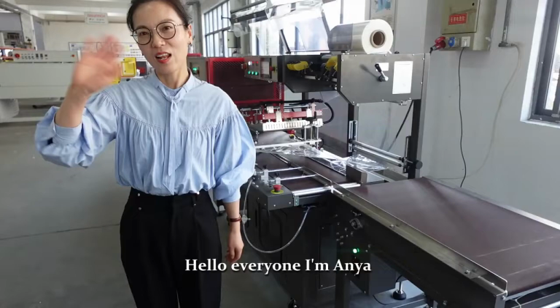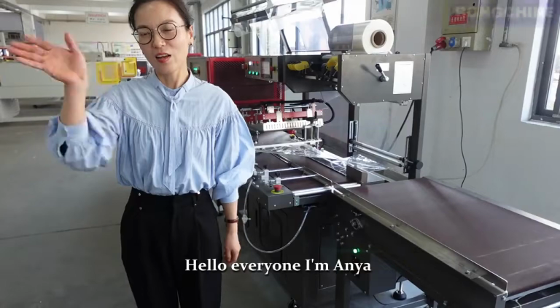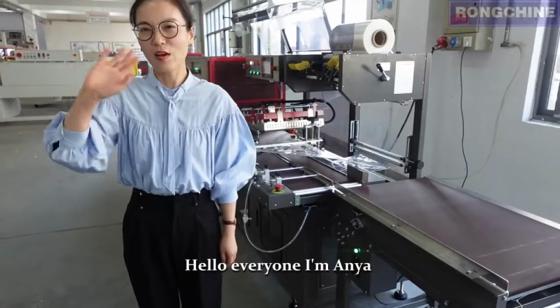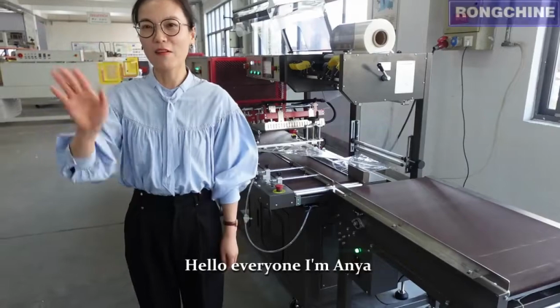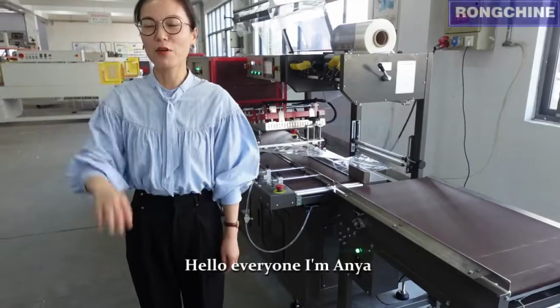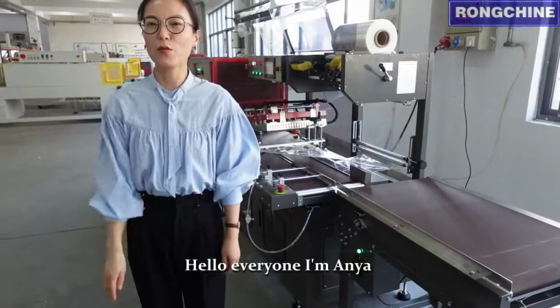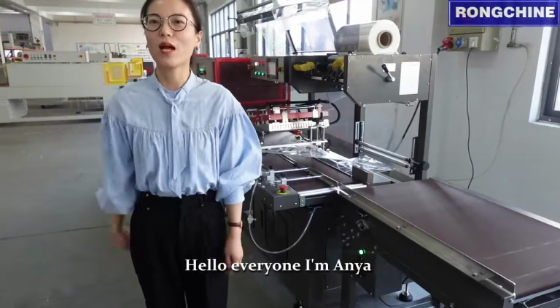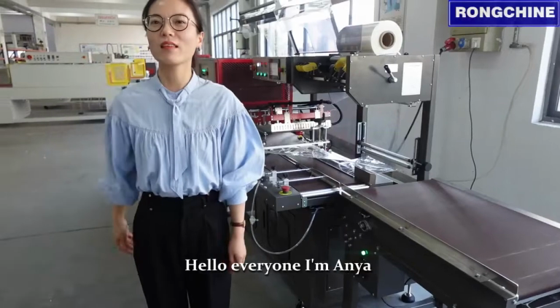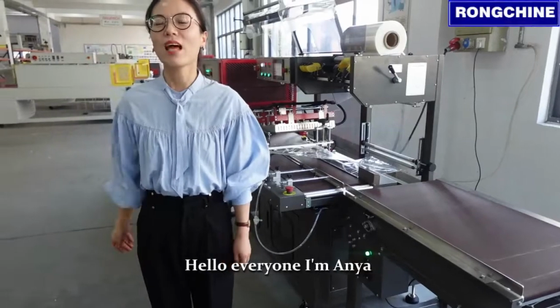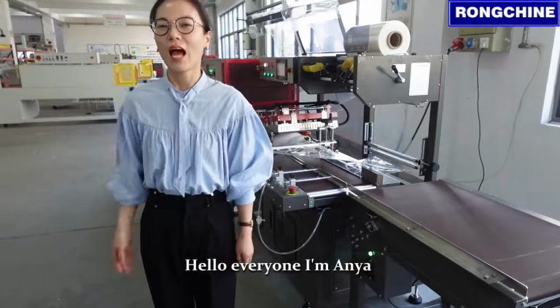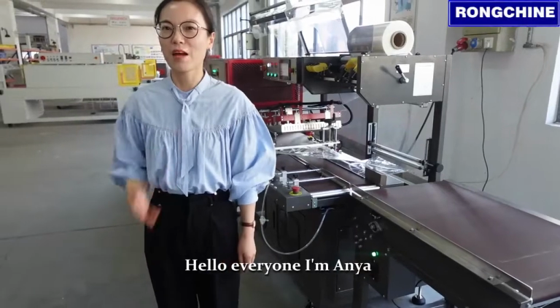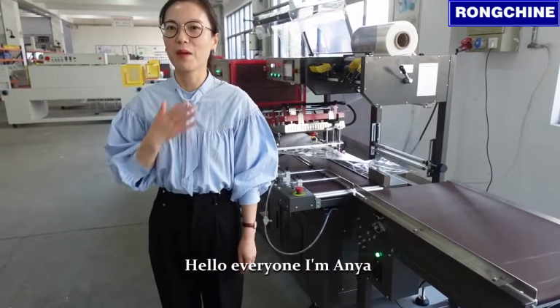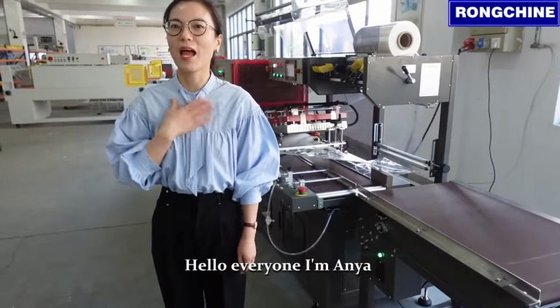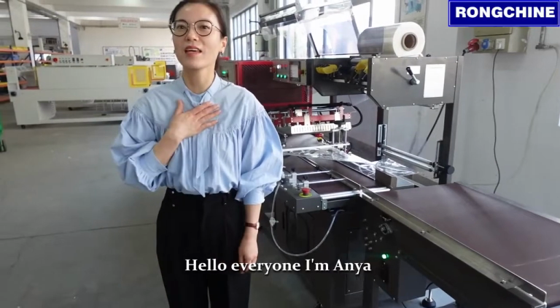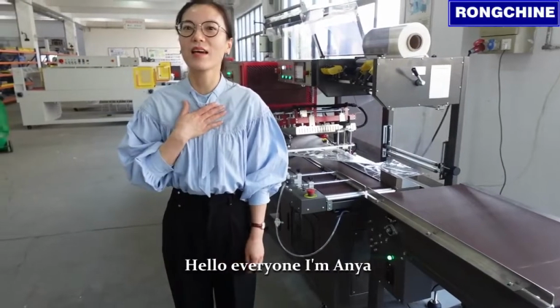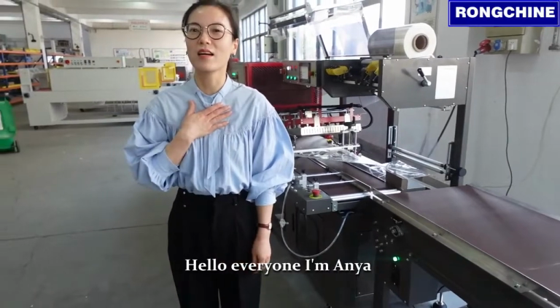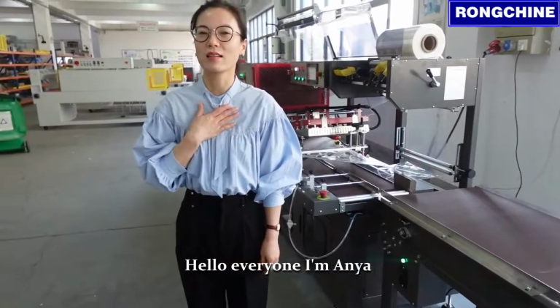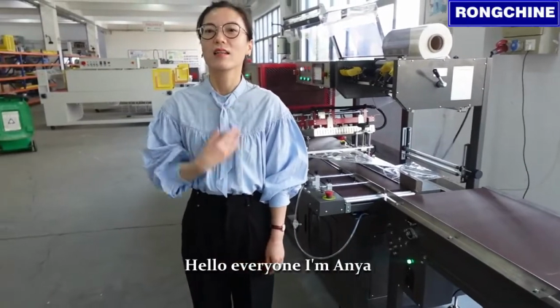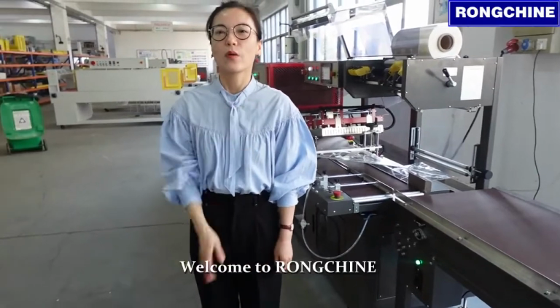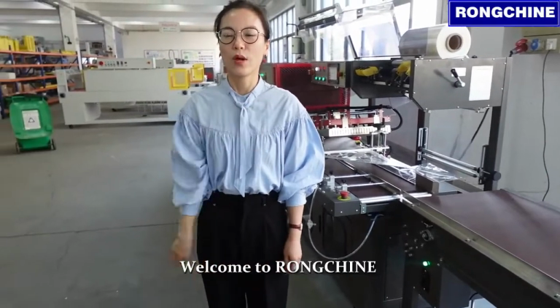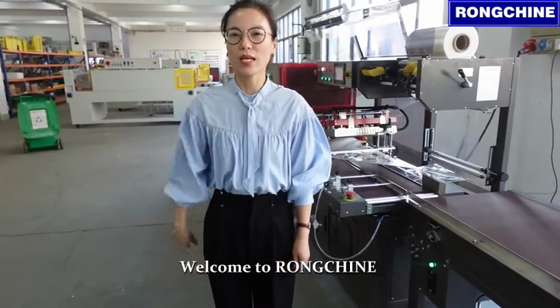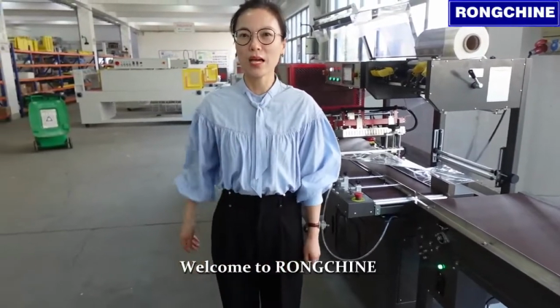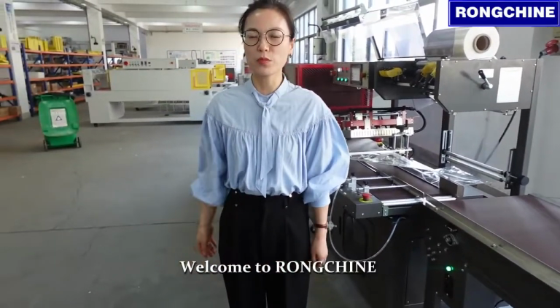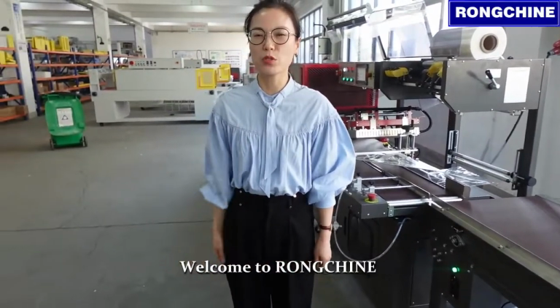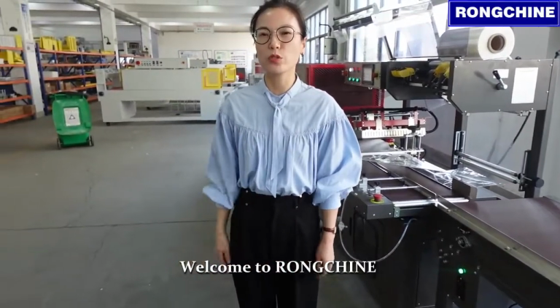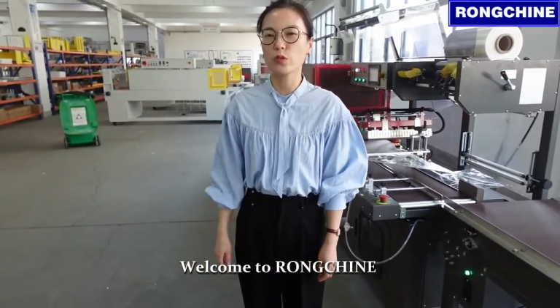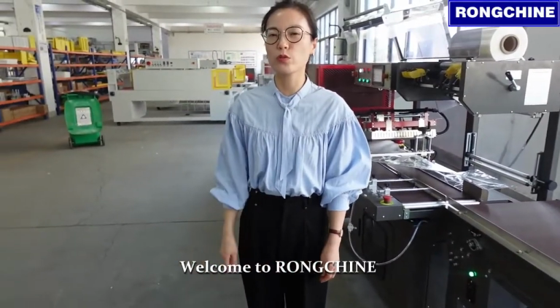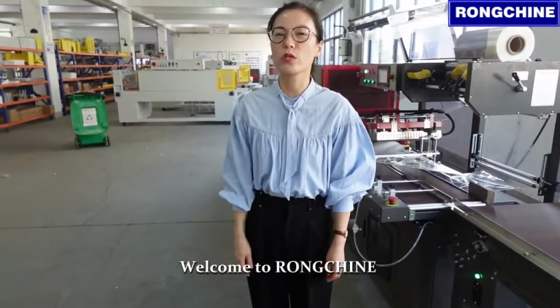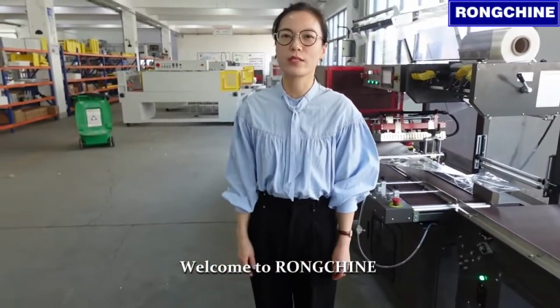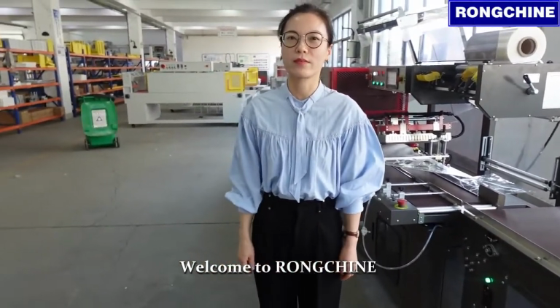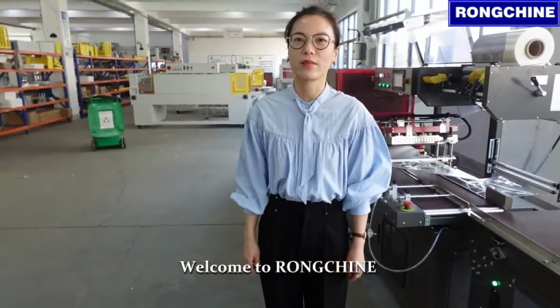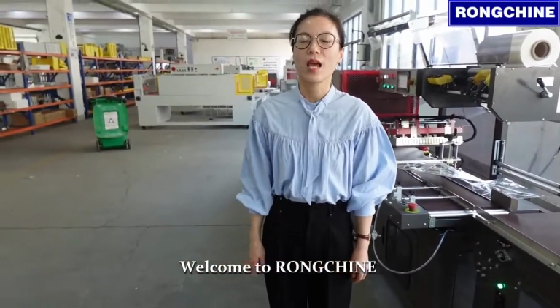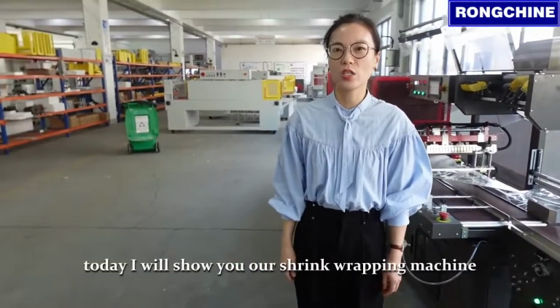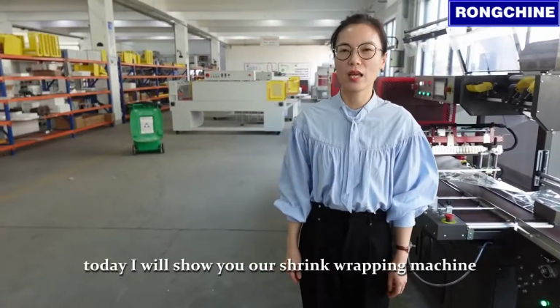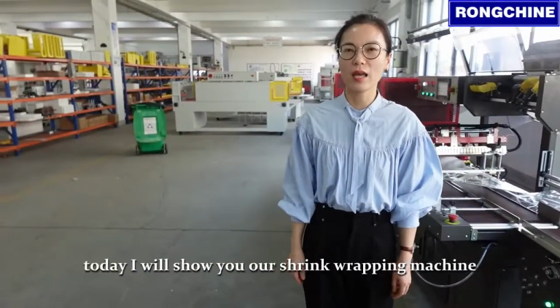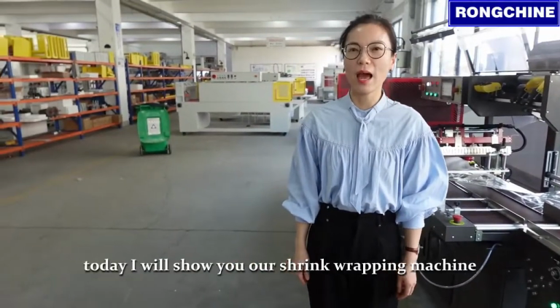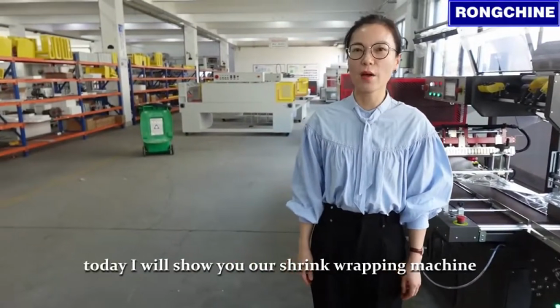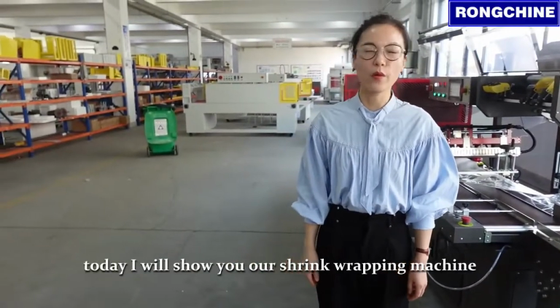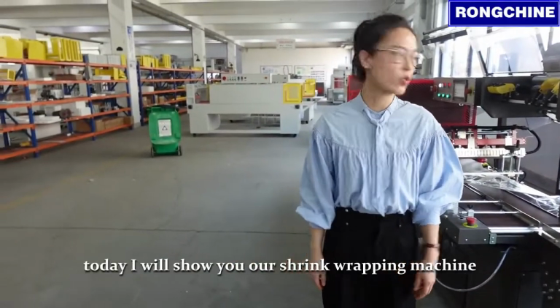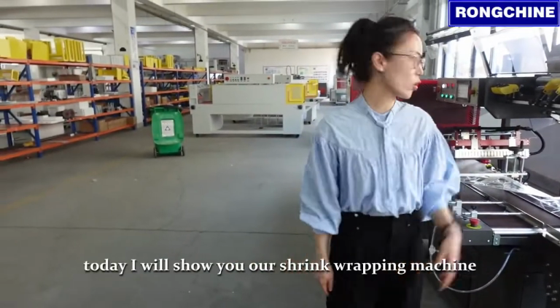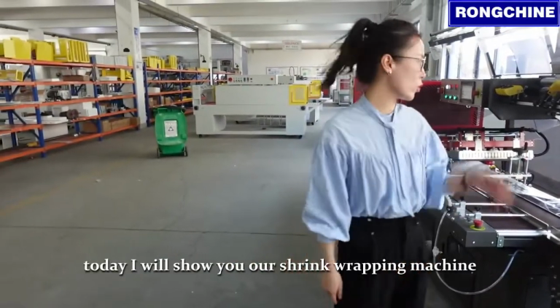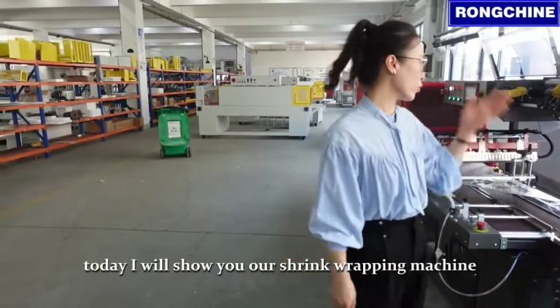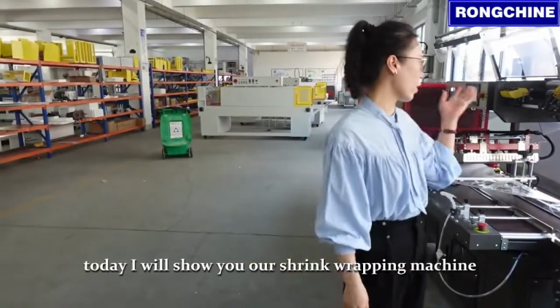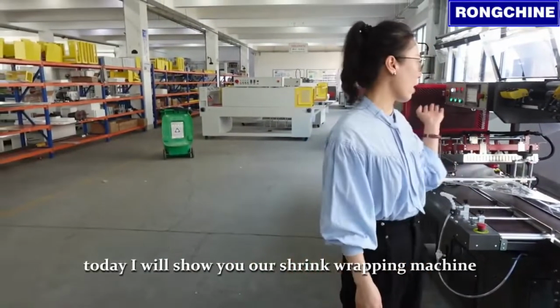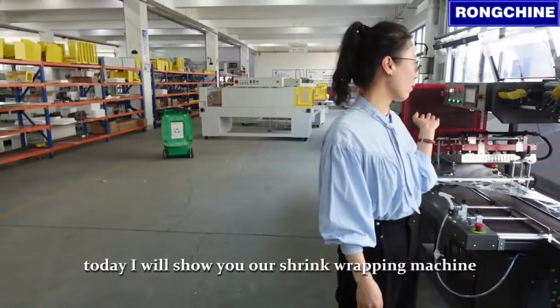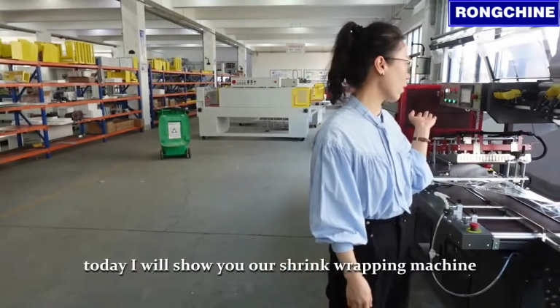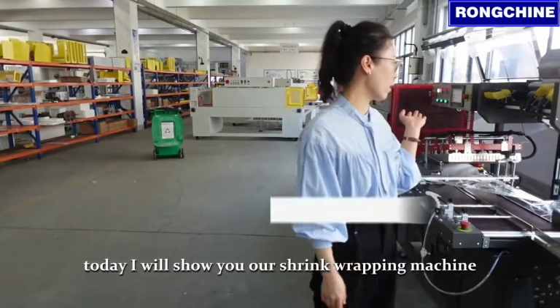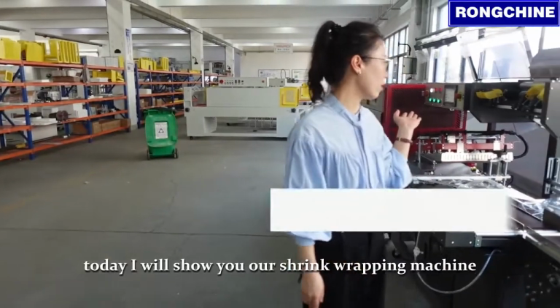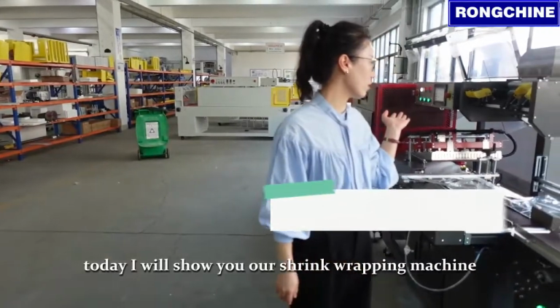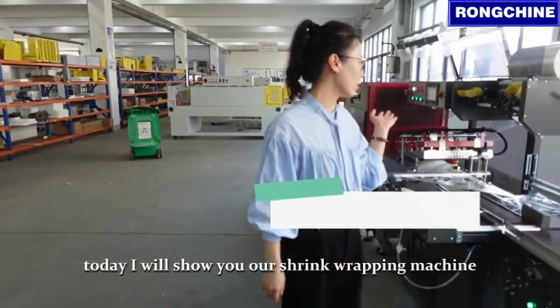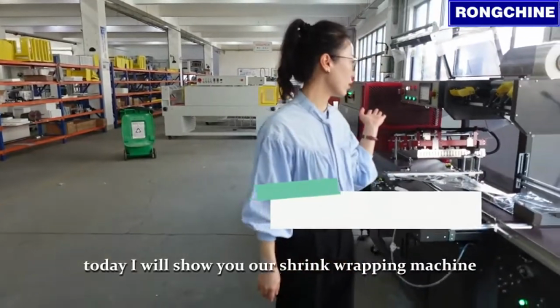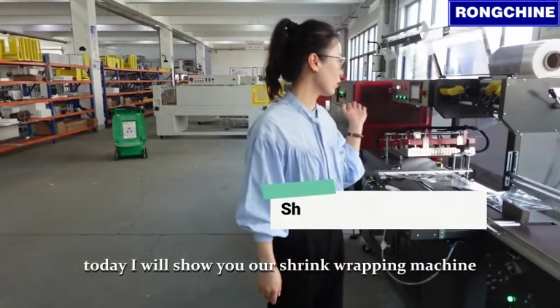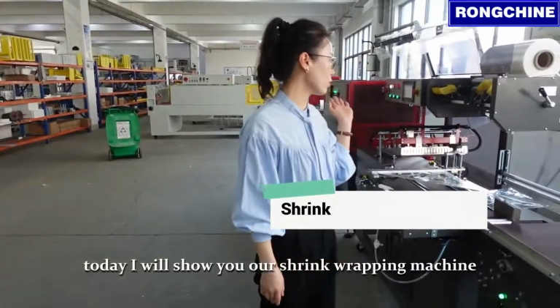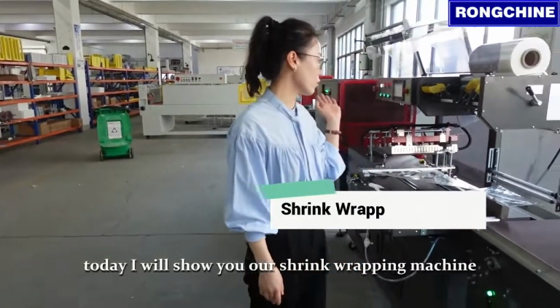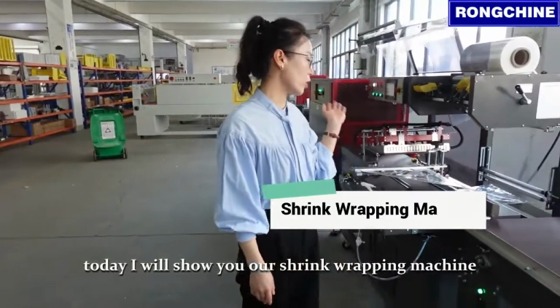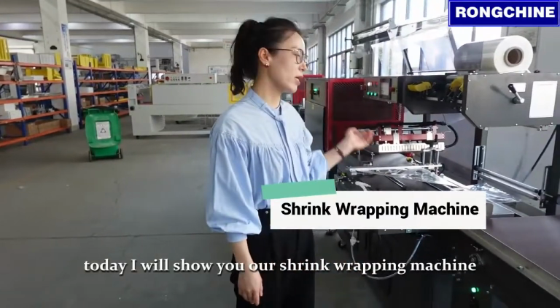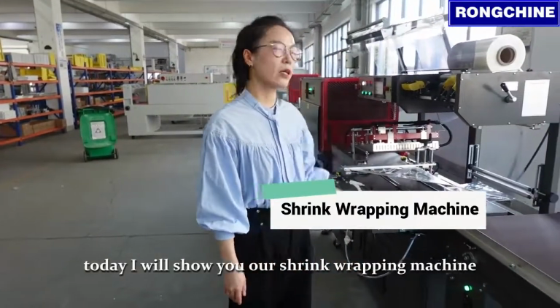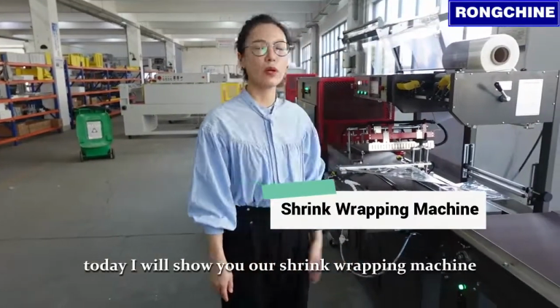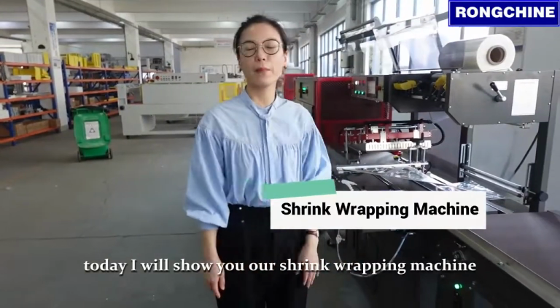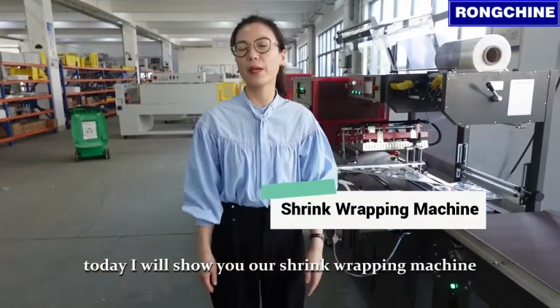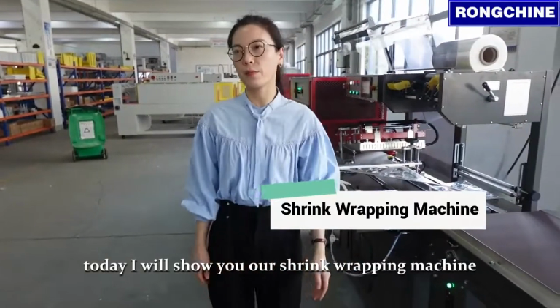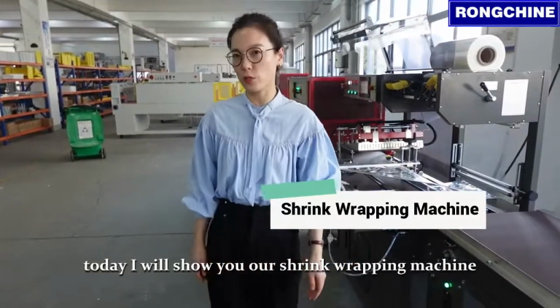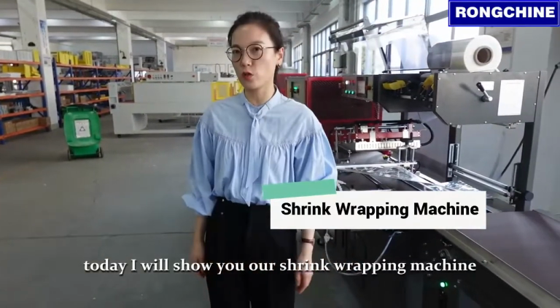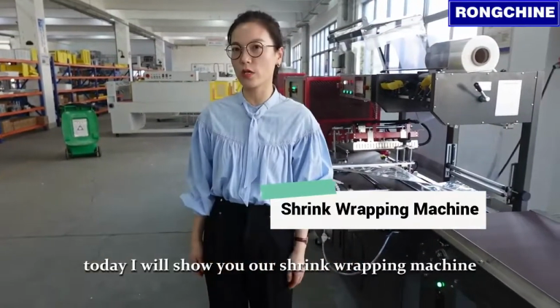Hello everyone, I'm Anya. Welcome to Longshuen. Today I will show you our chief wrapping machine.